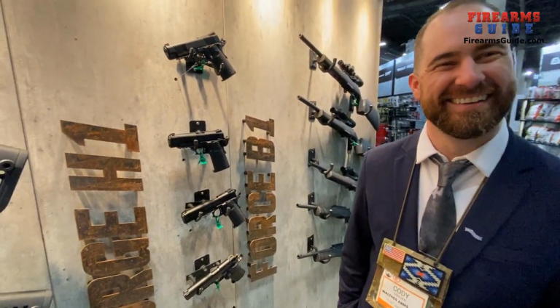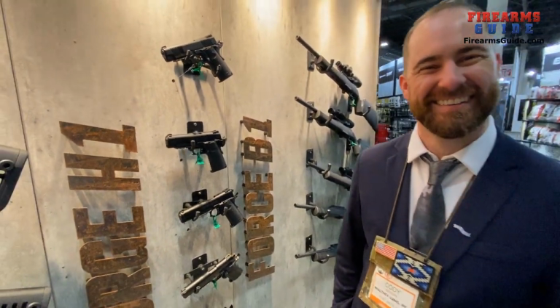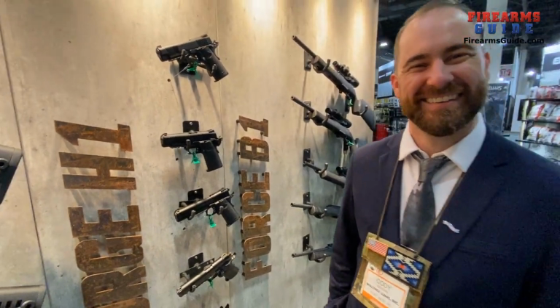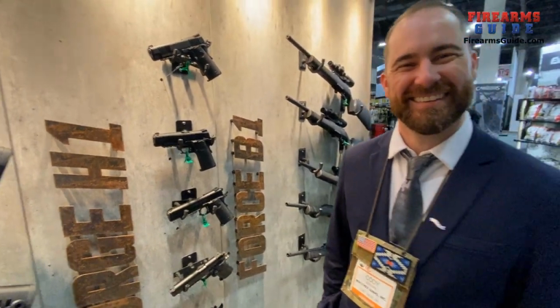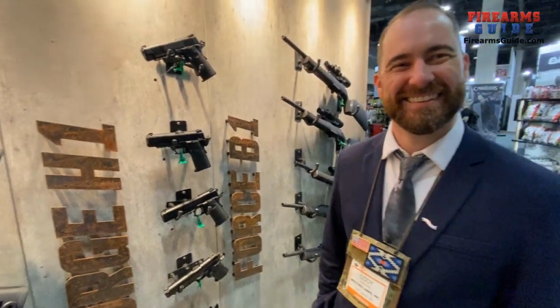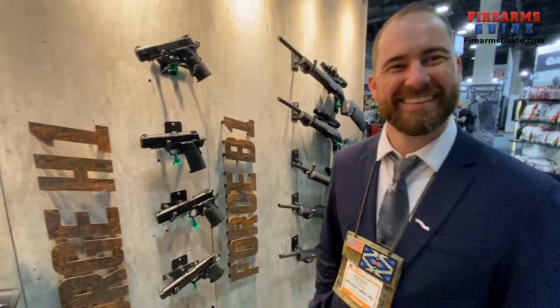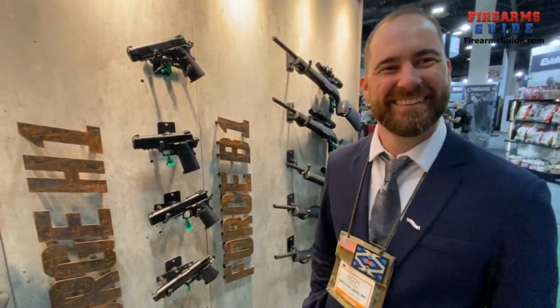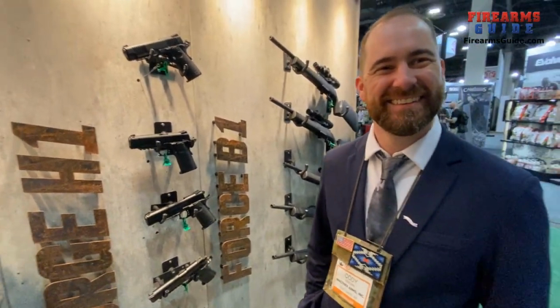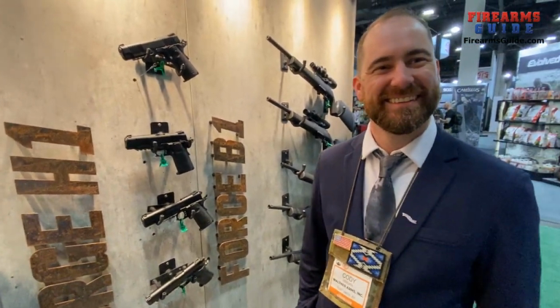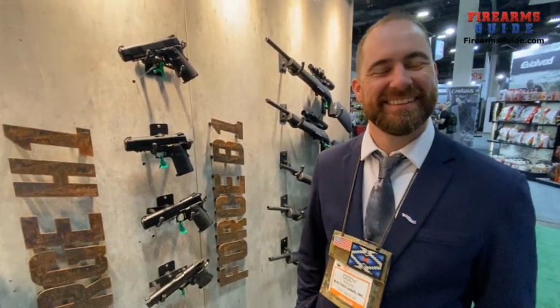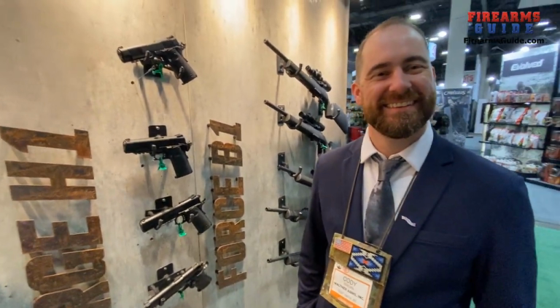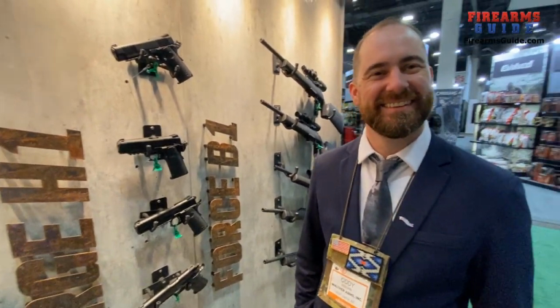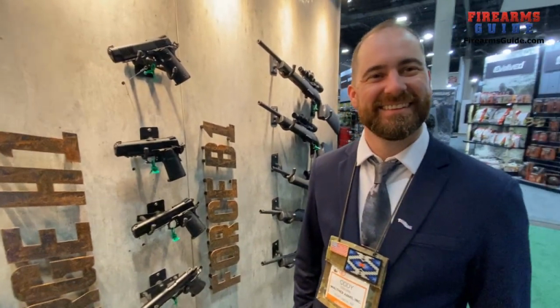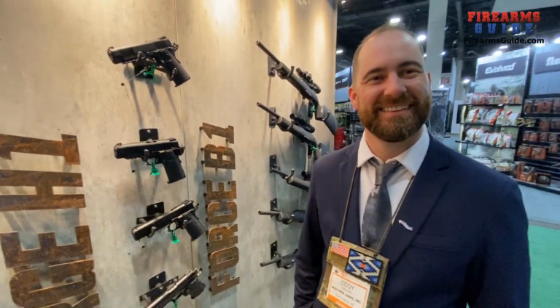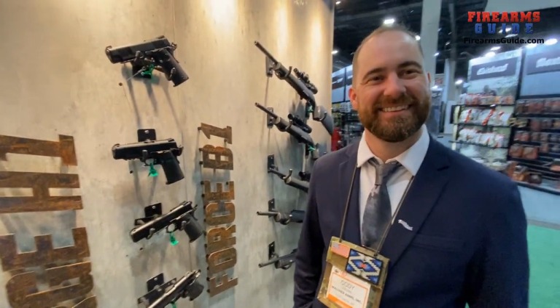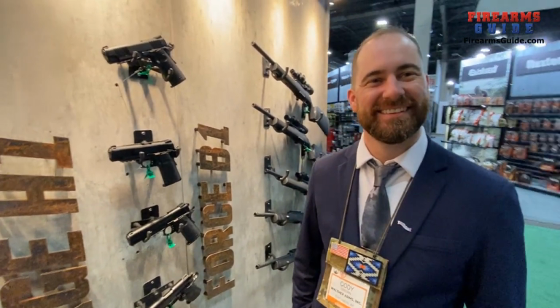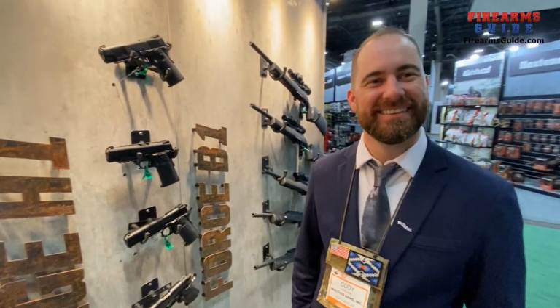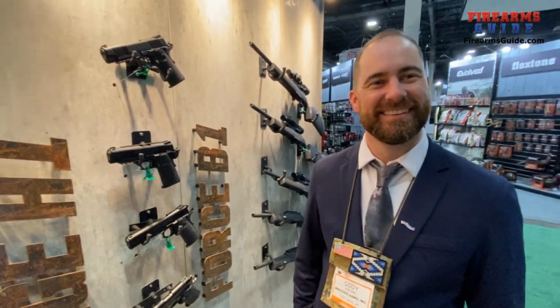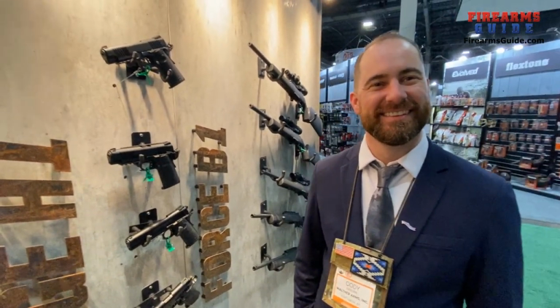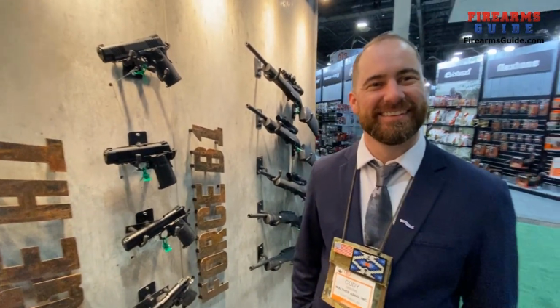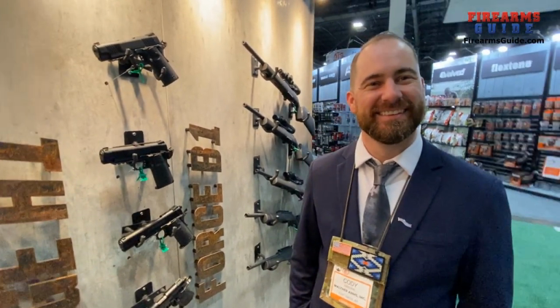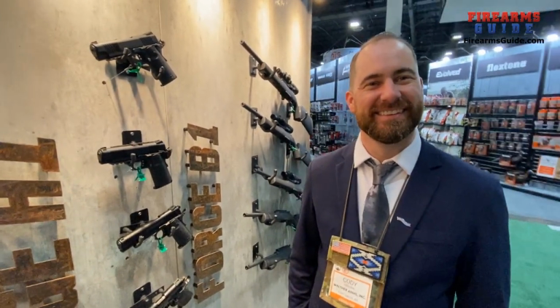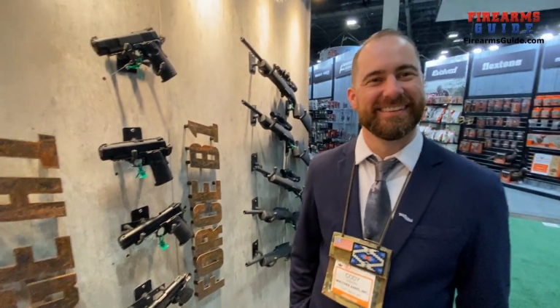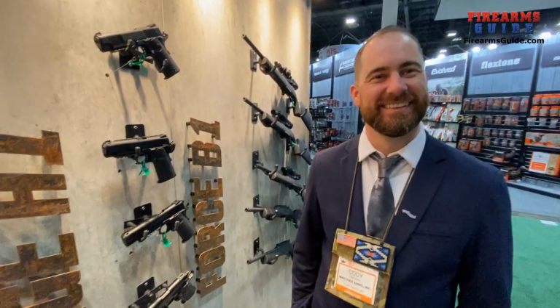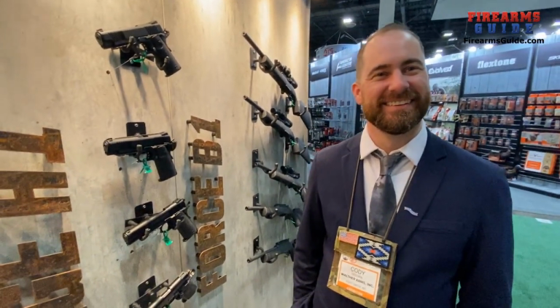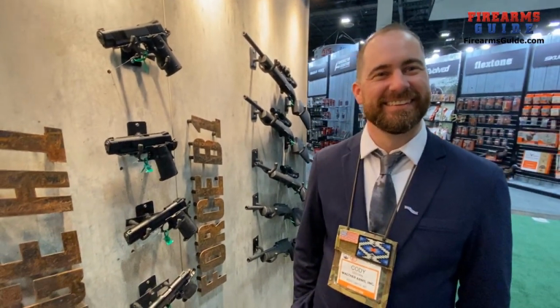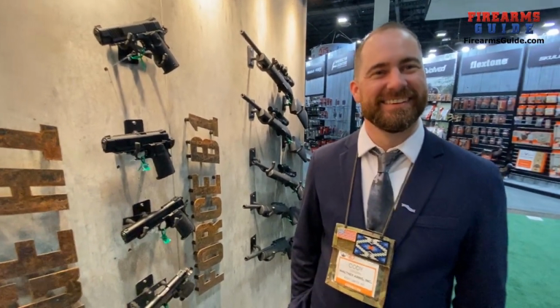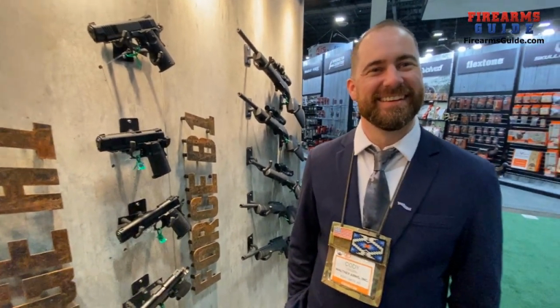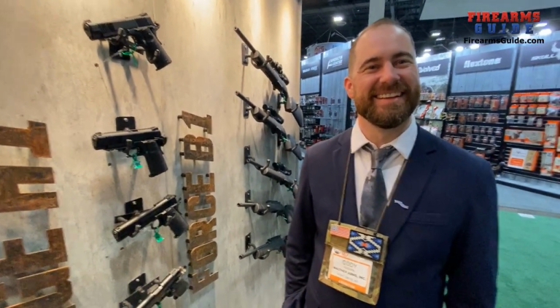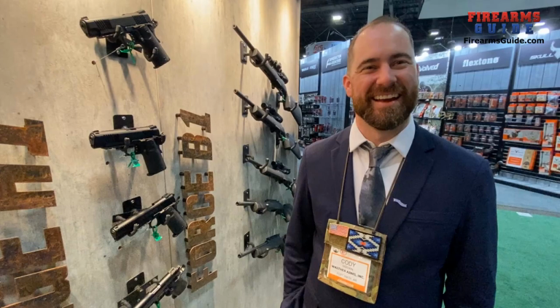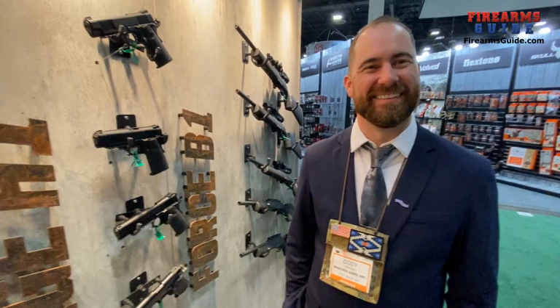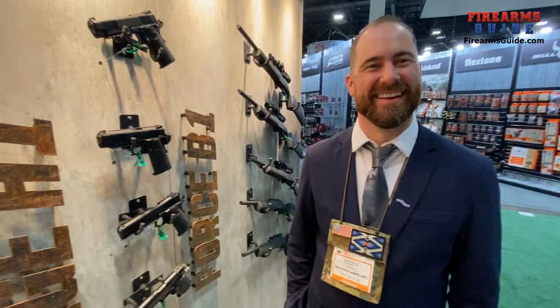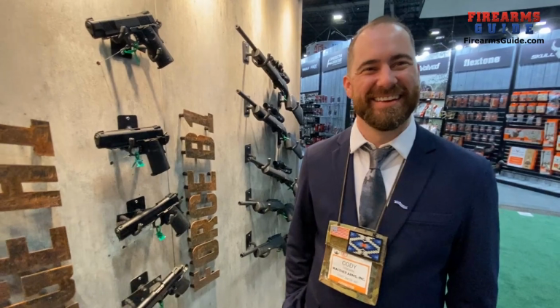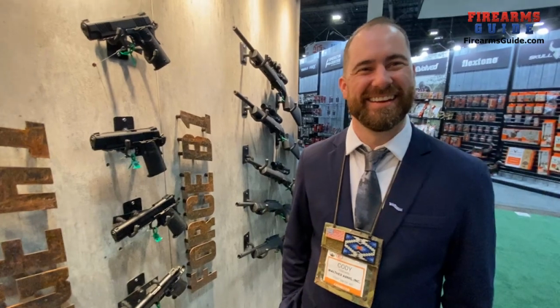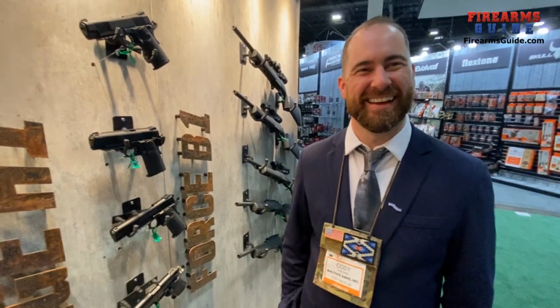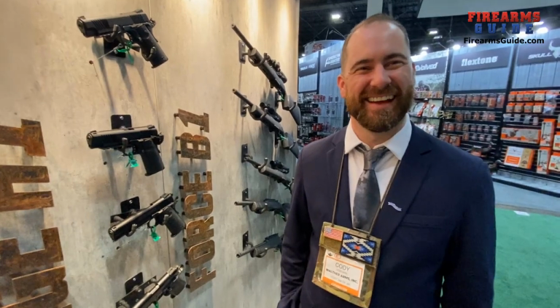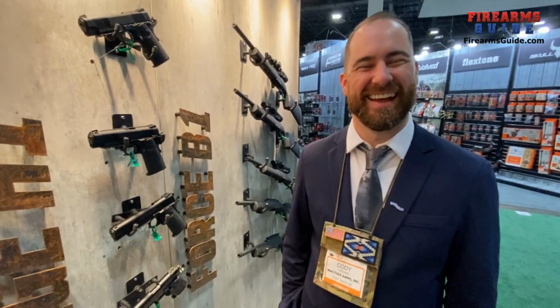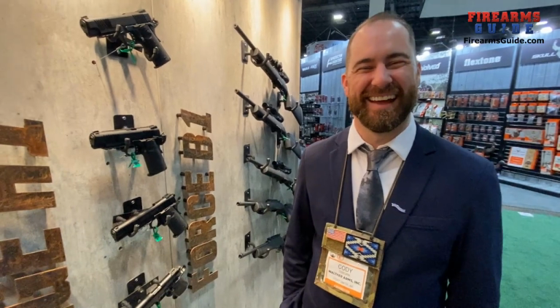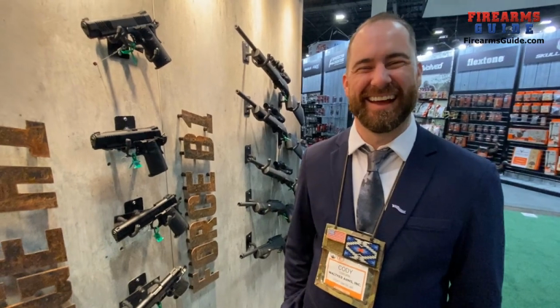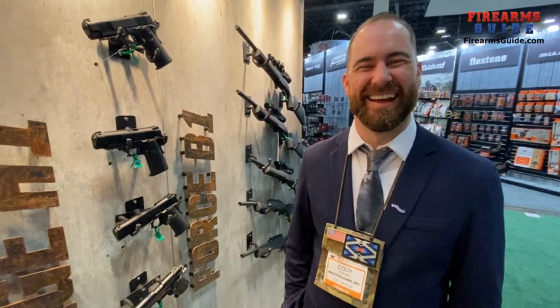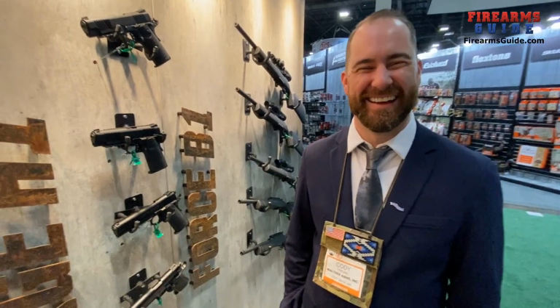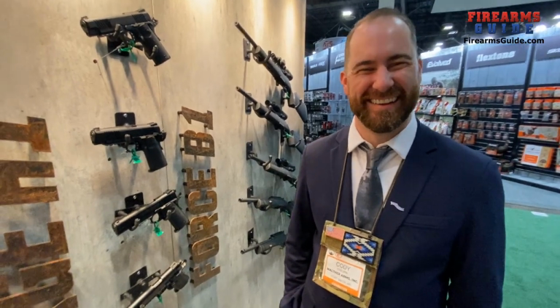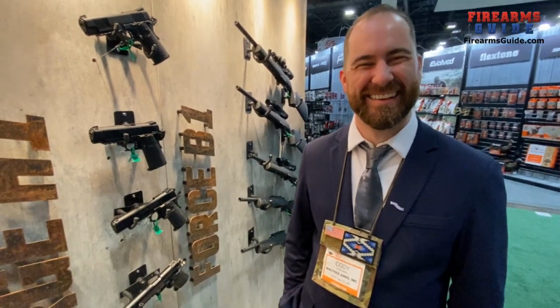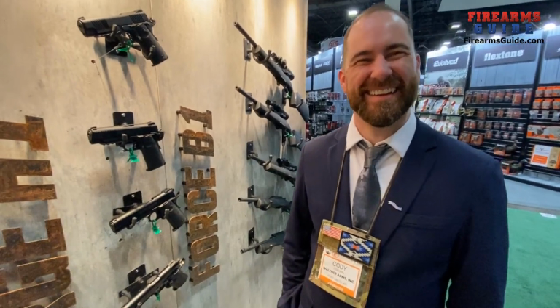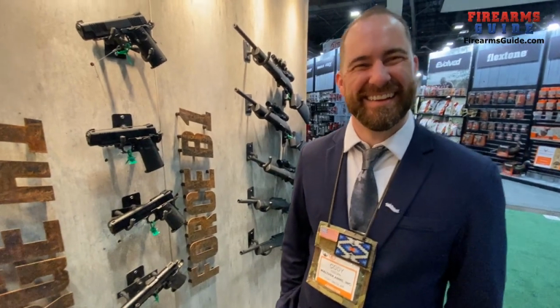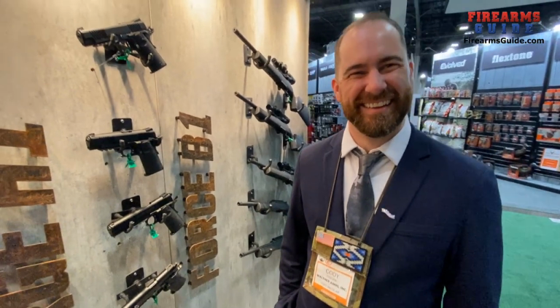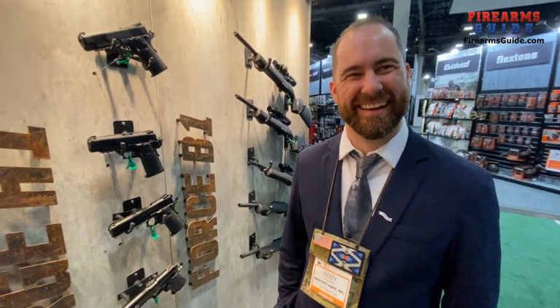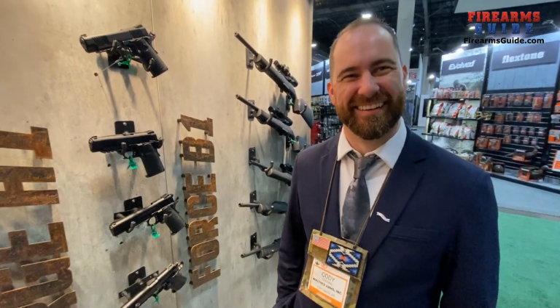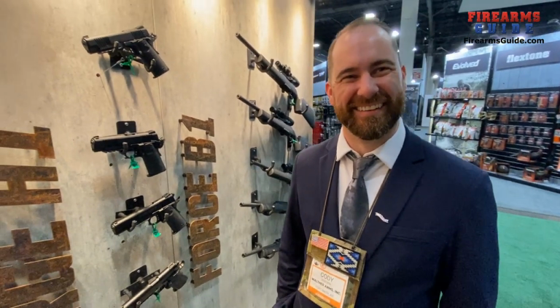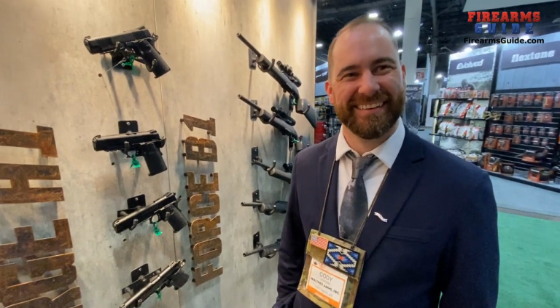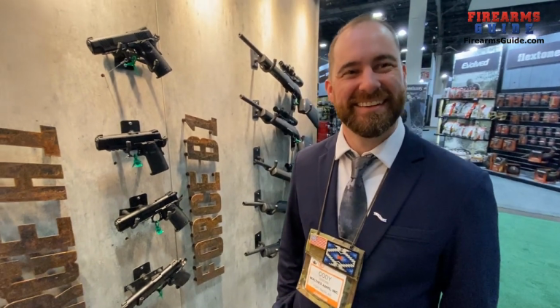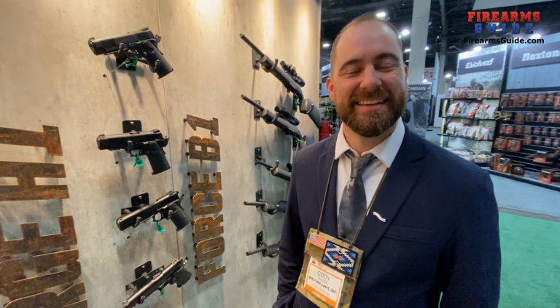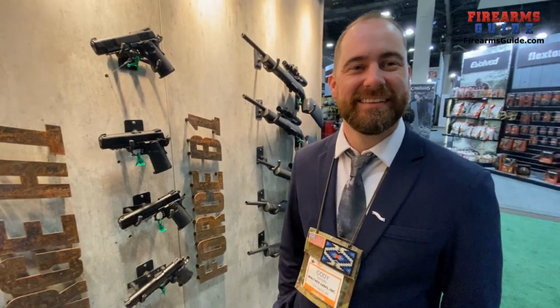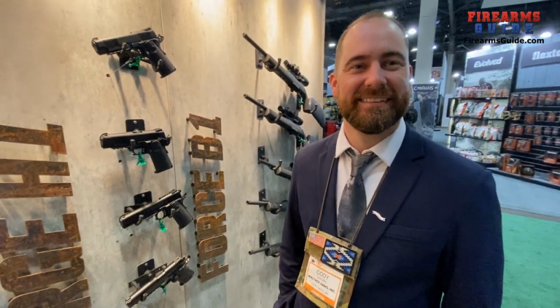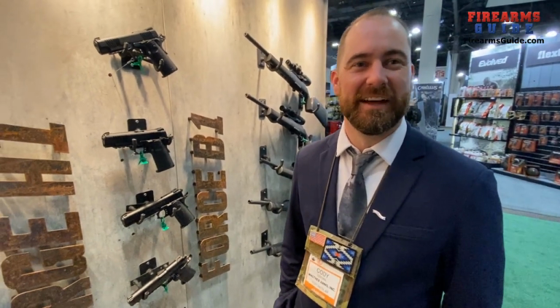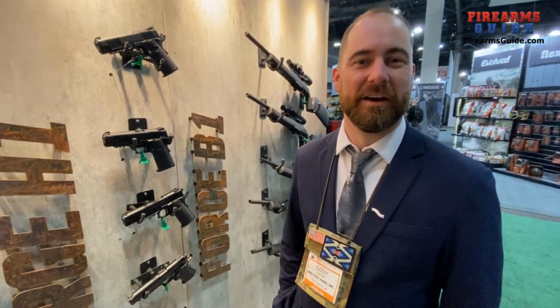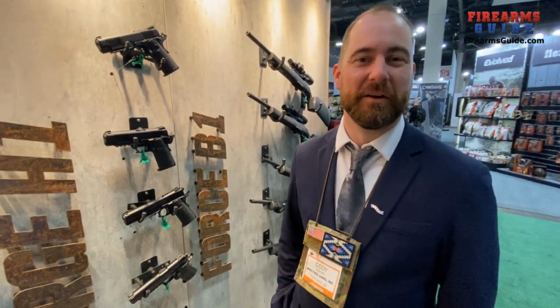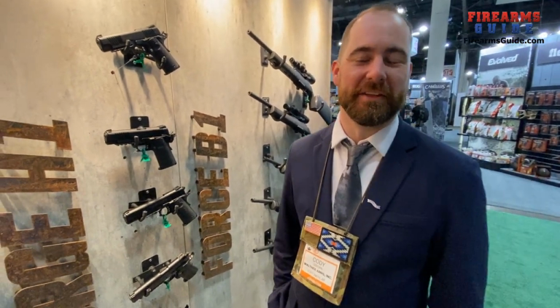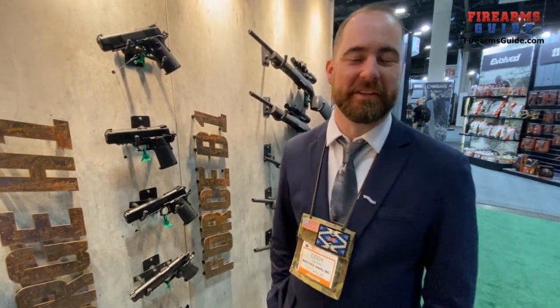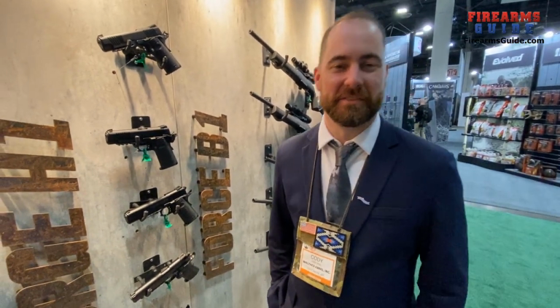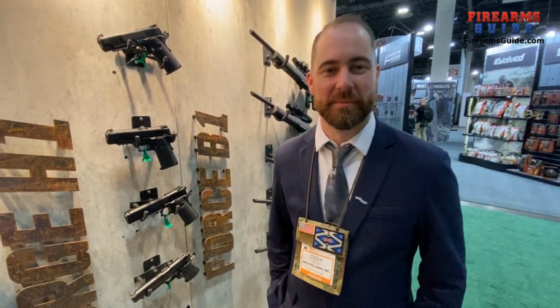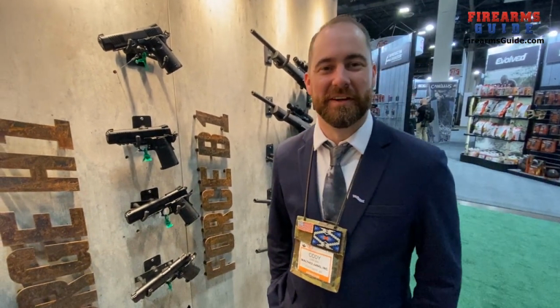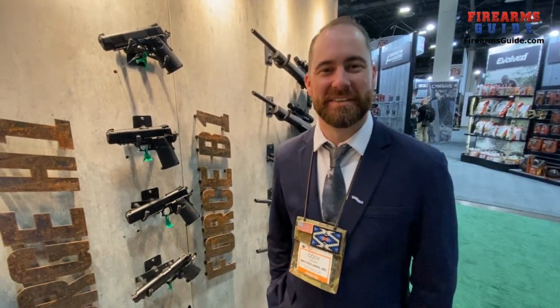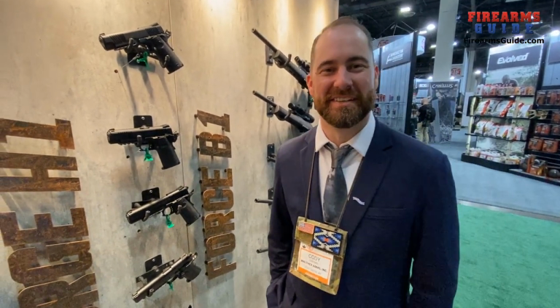Thank you Cody for this interview. No, thank you so much.